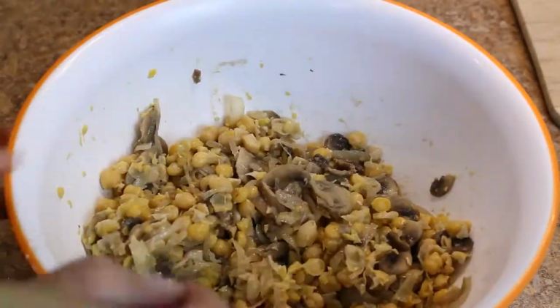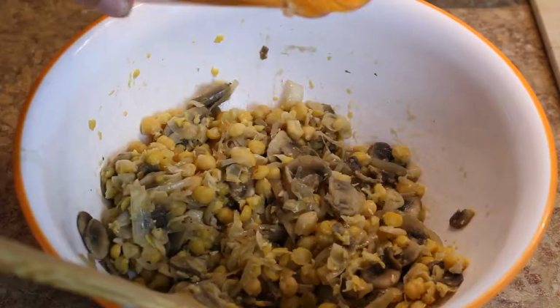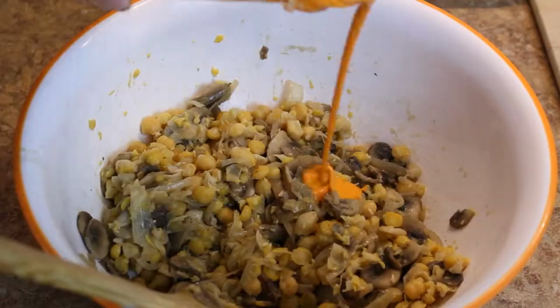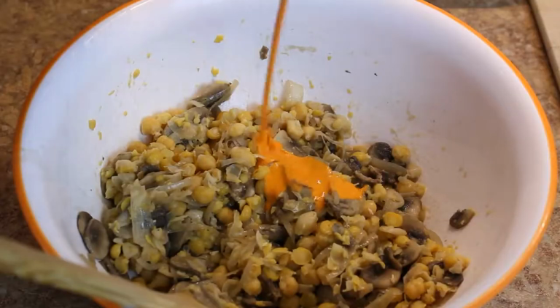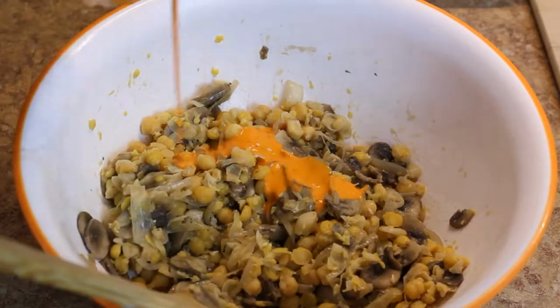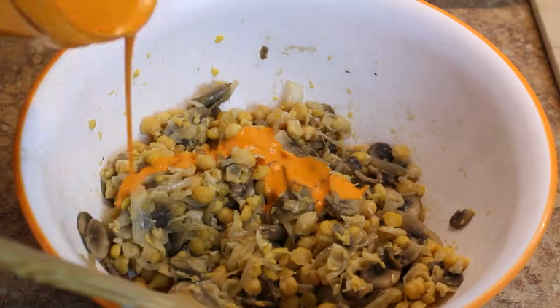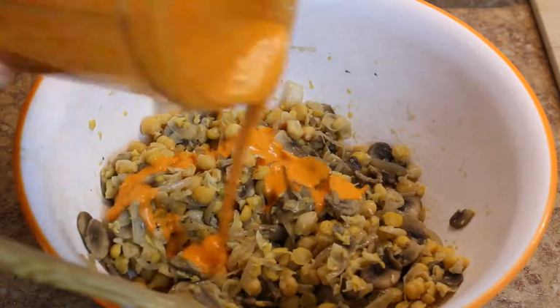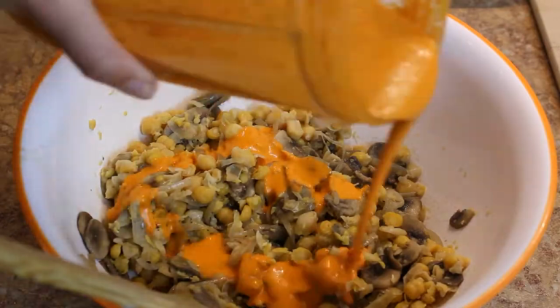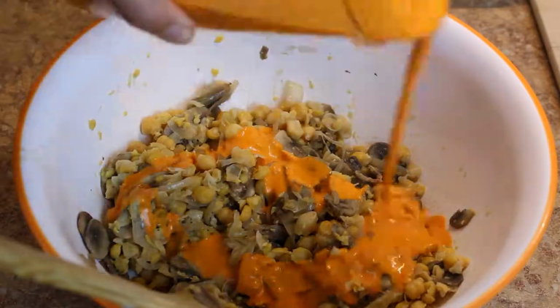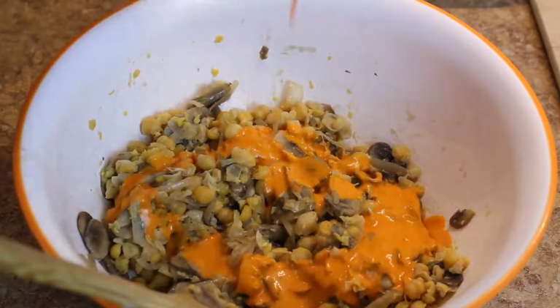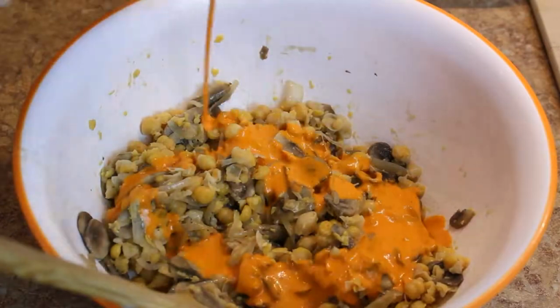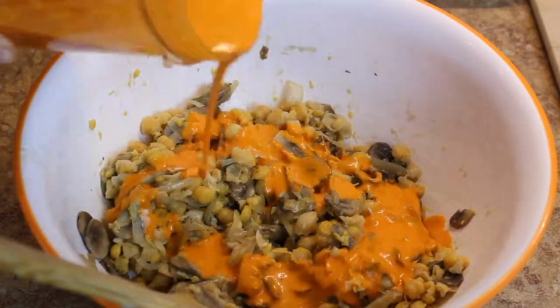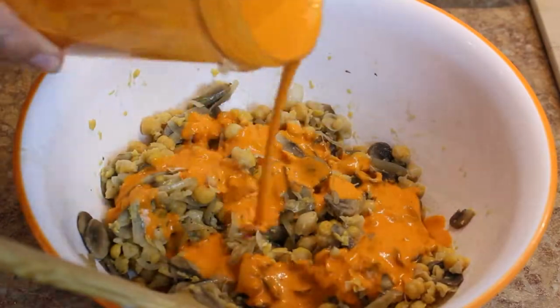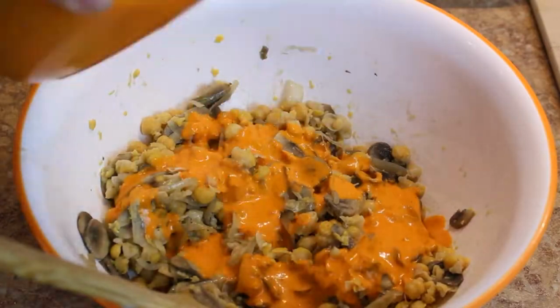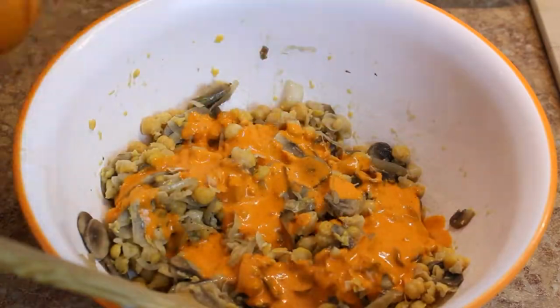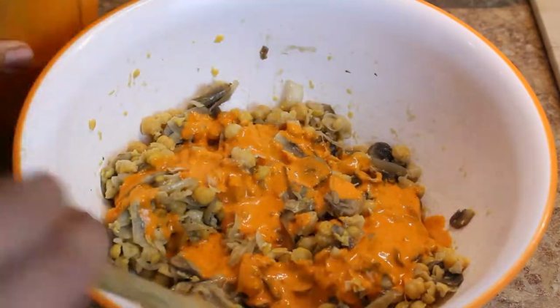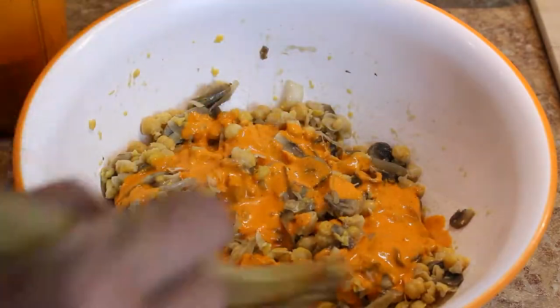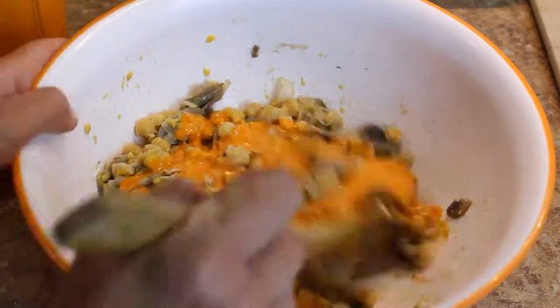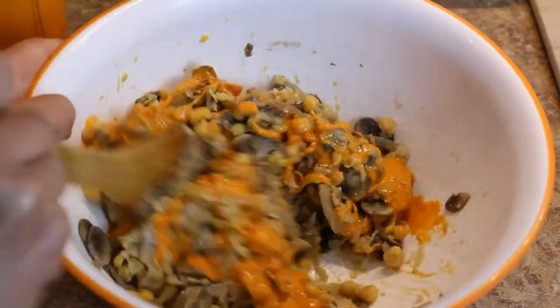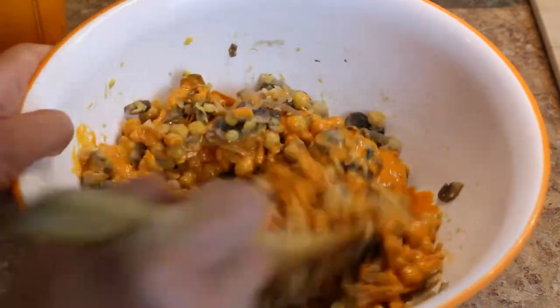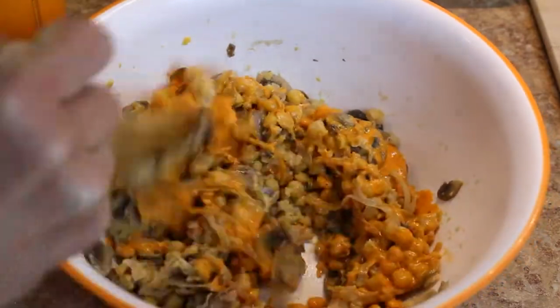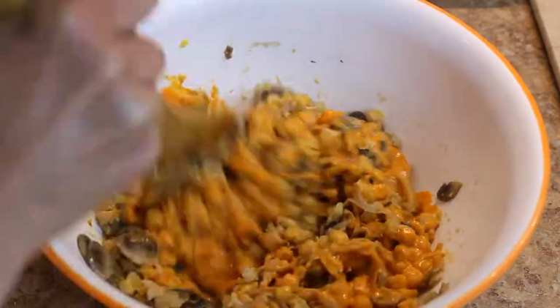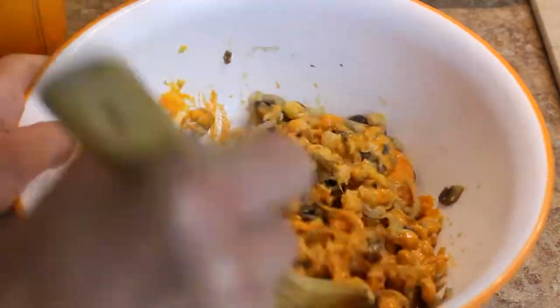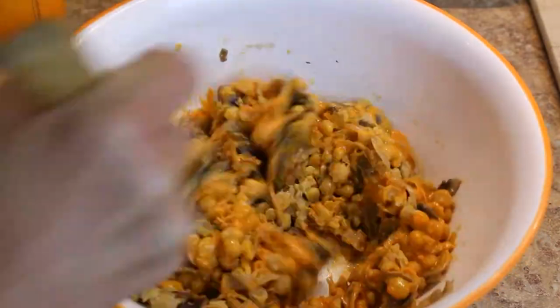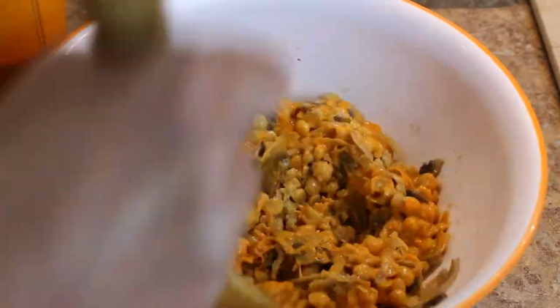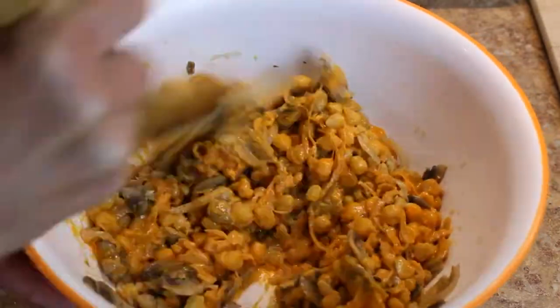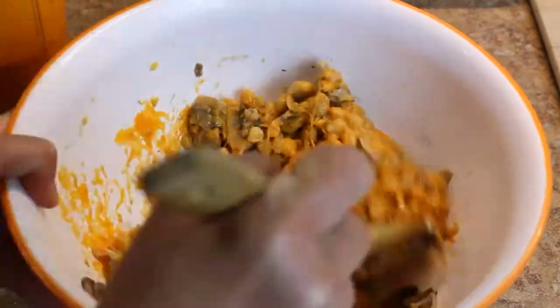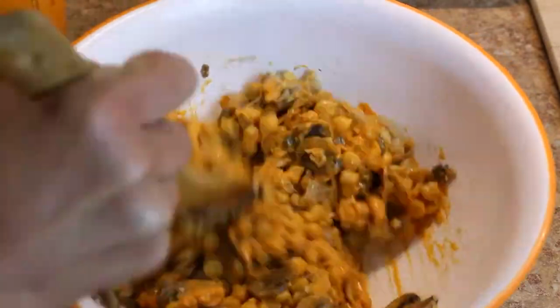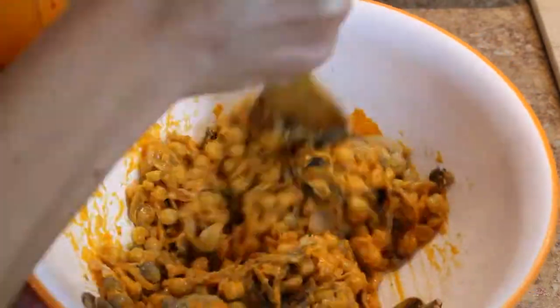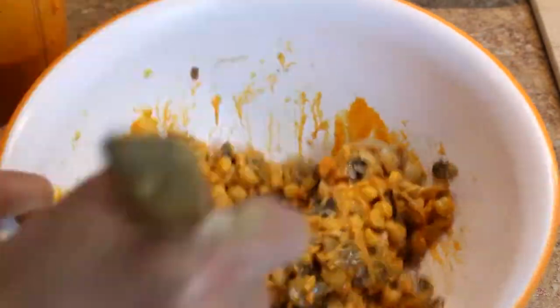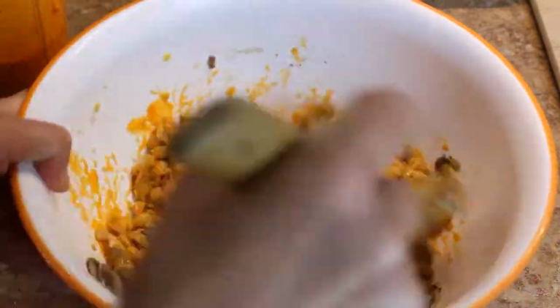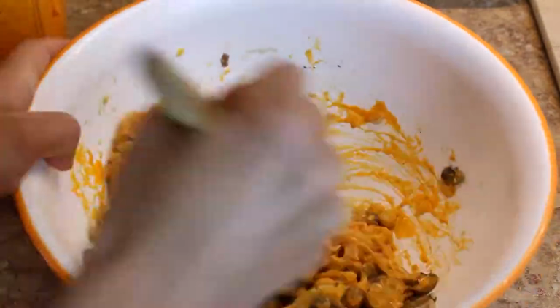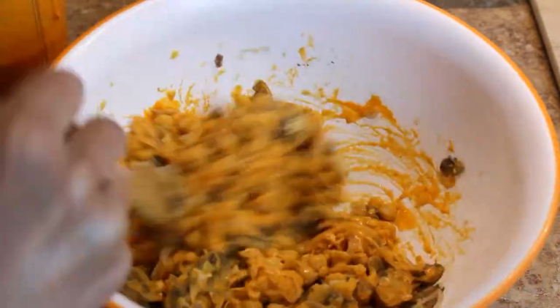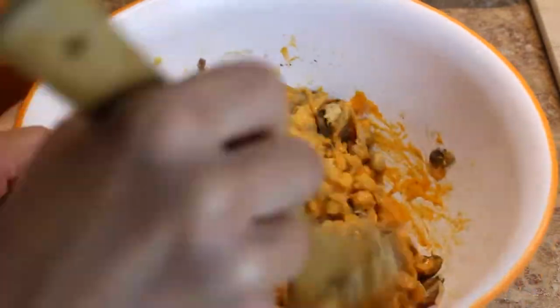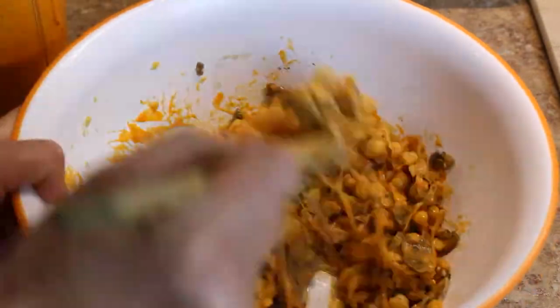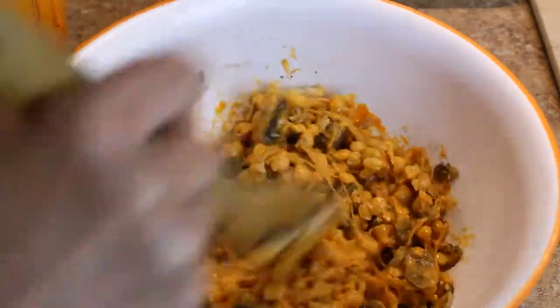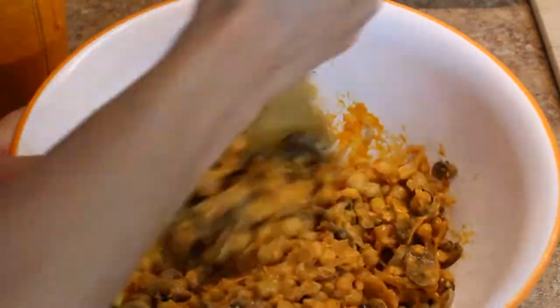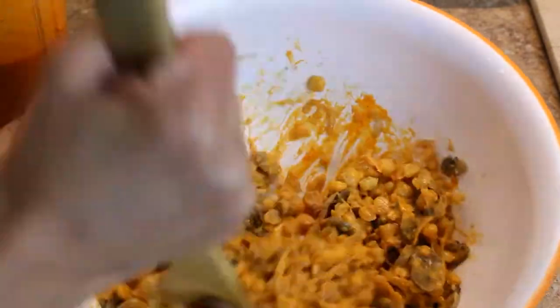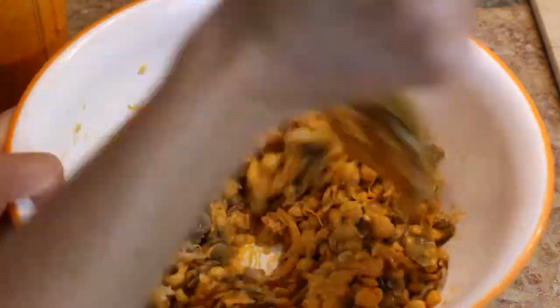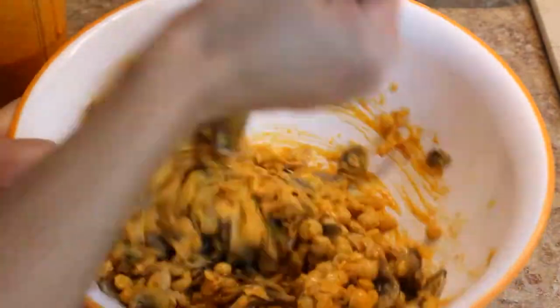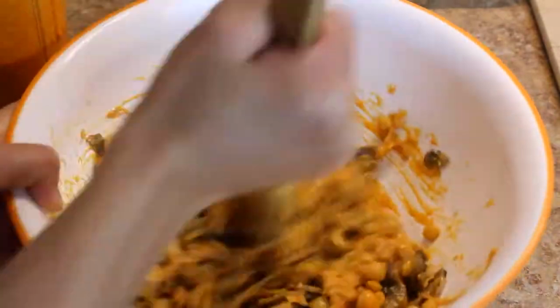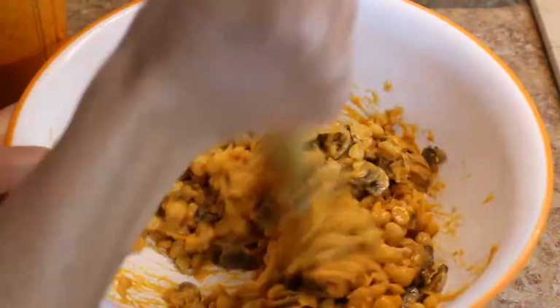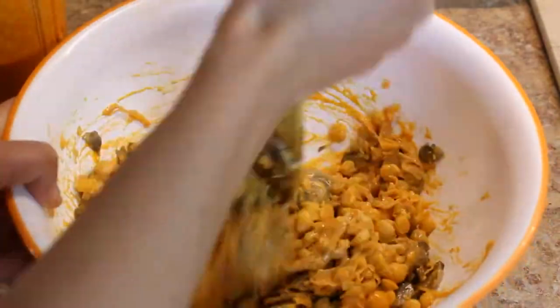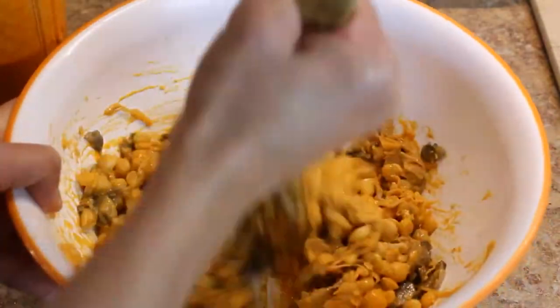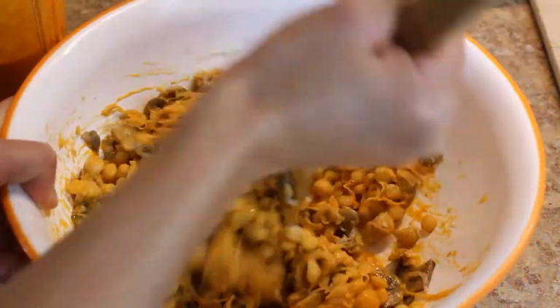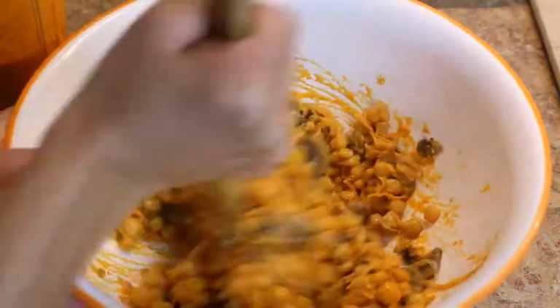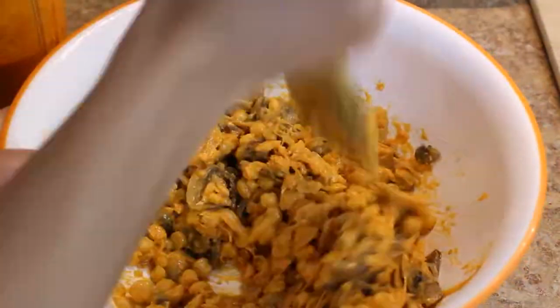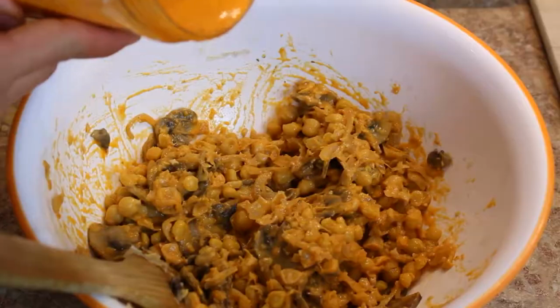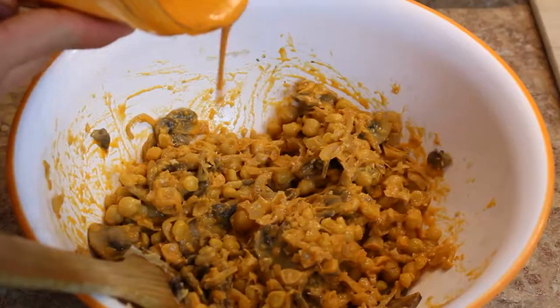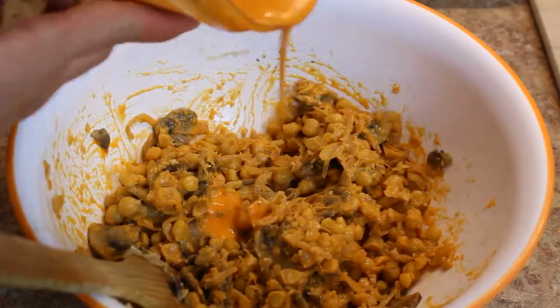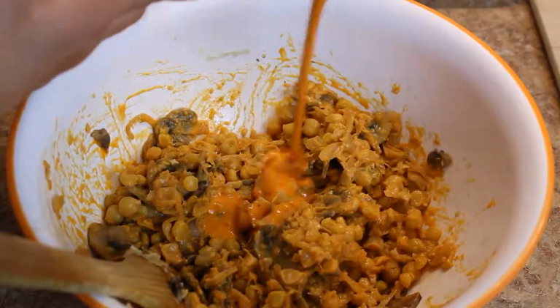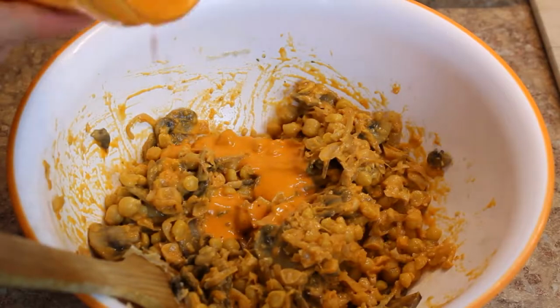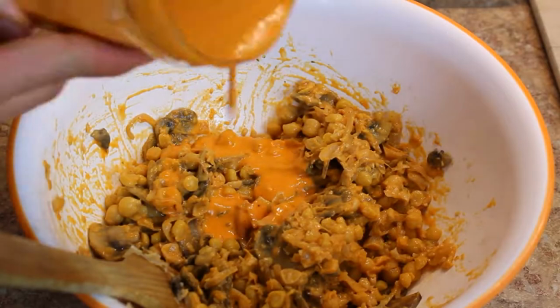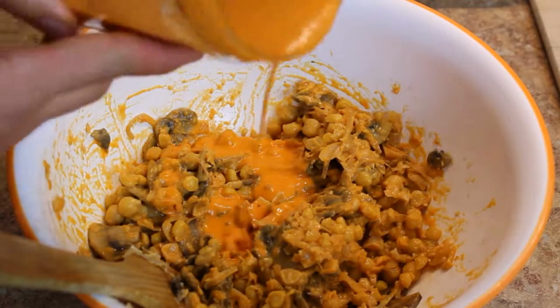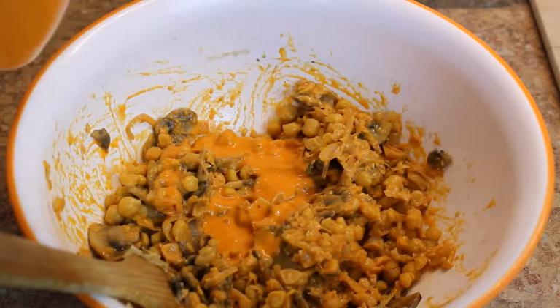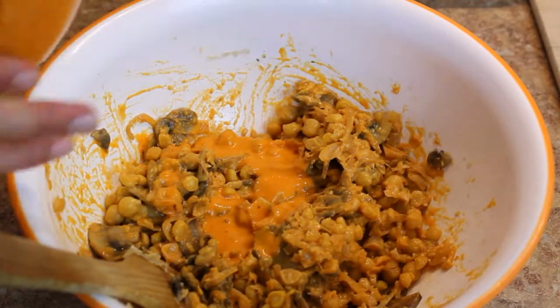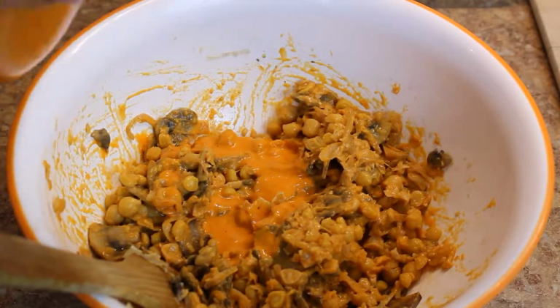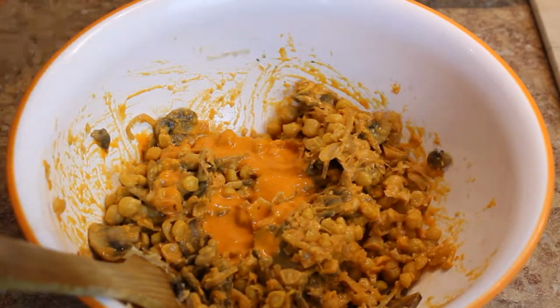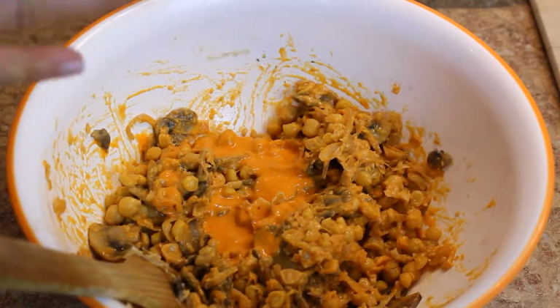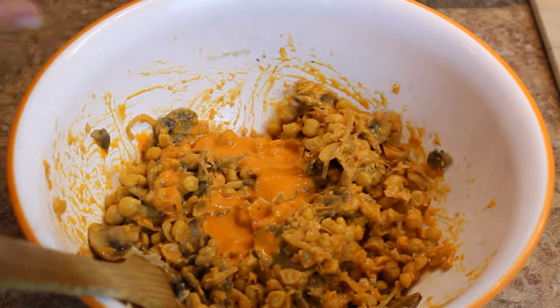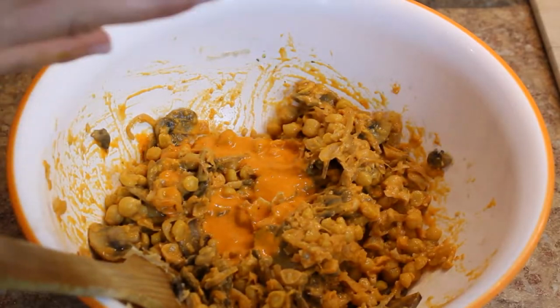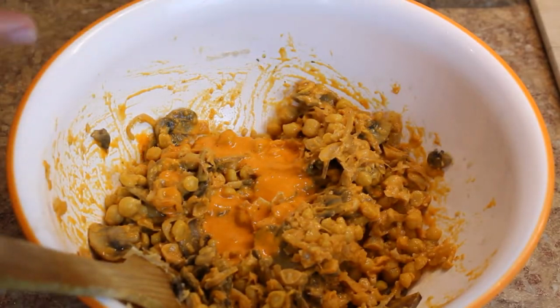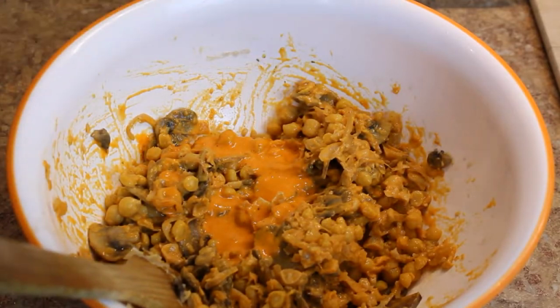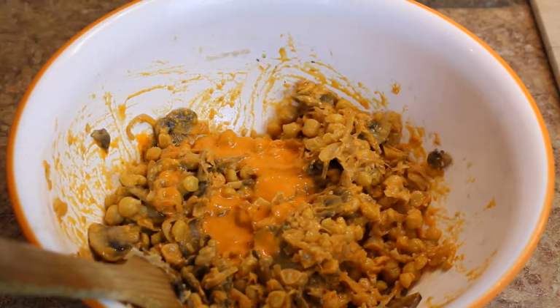Add the desired amount of buffalo sauce. Our buffalo sauce recipe will be linked in the description below.